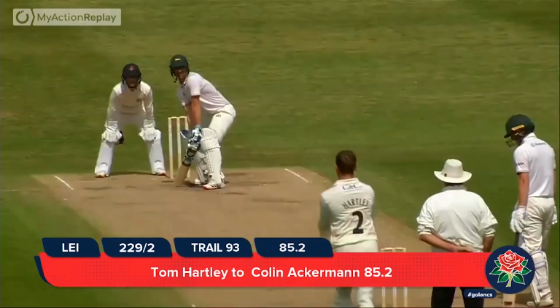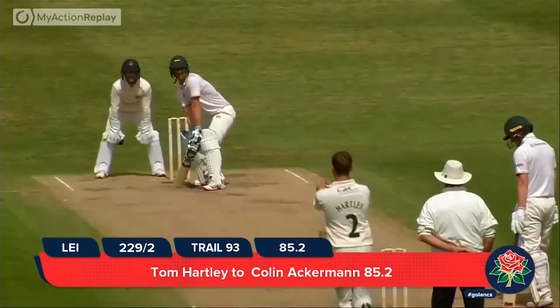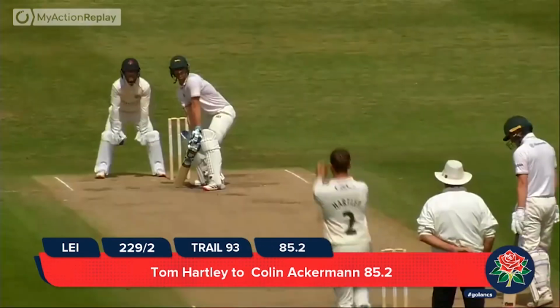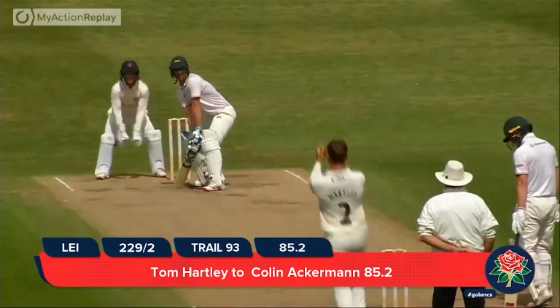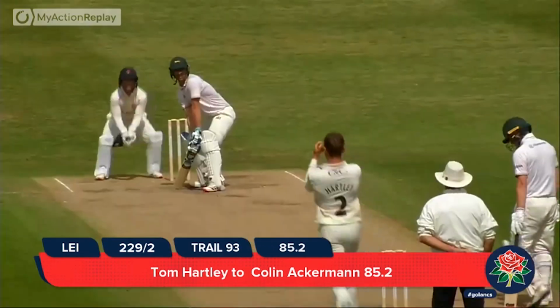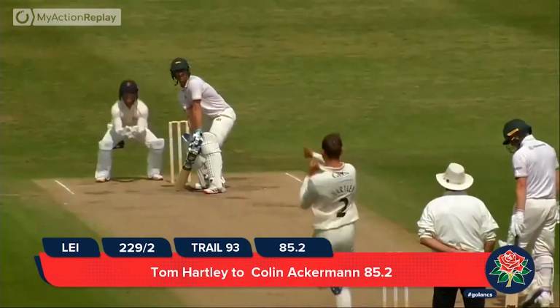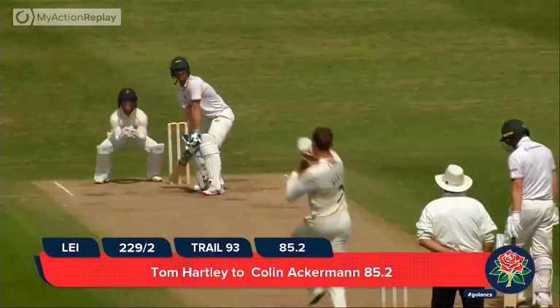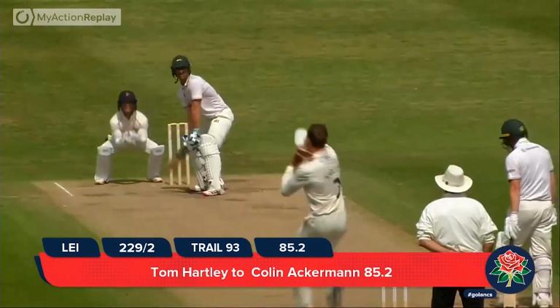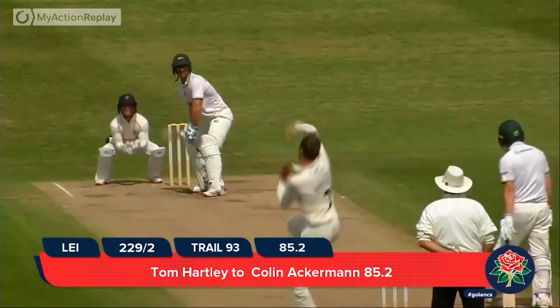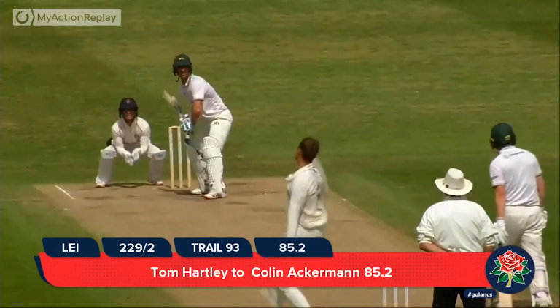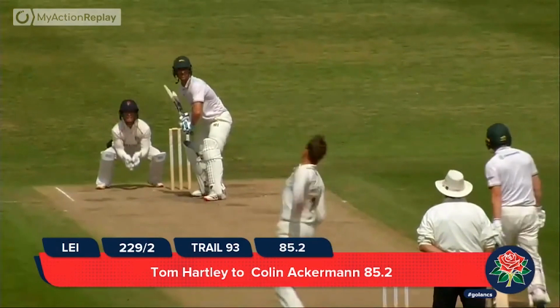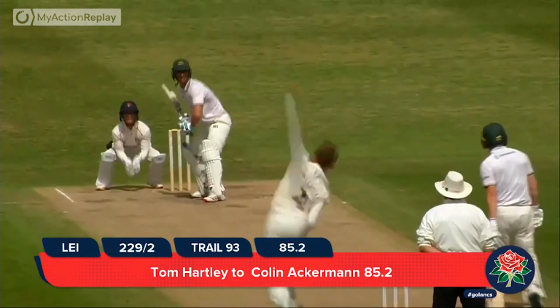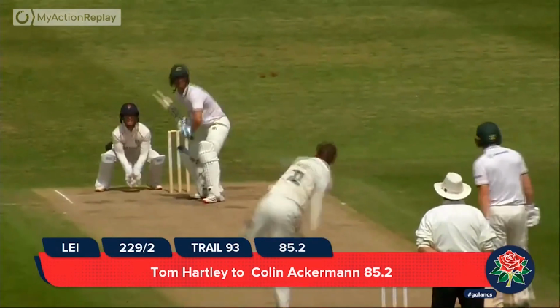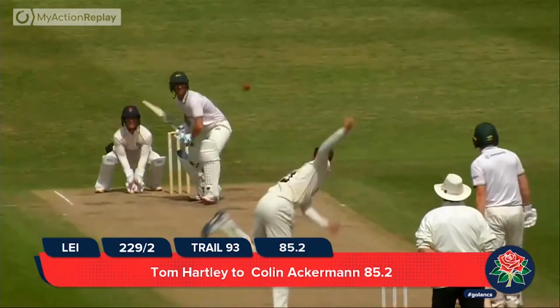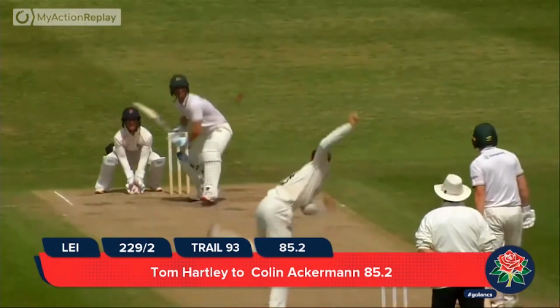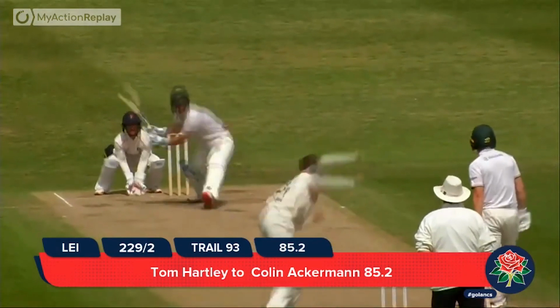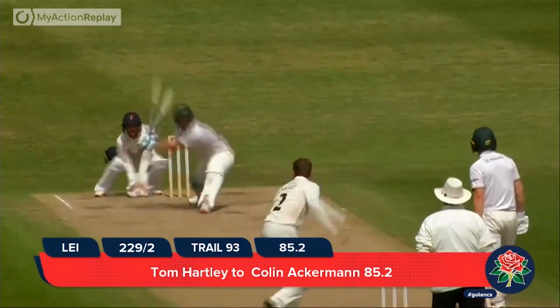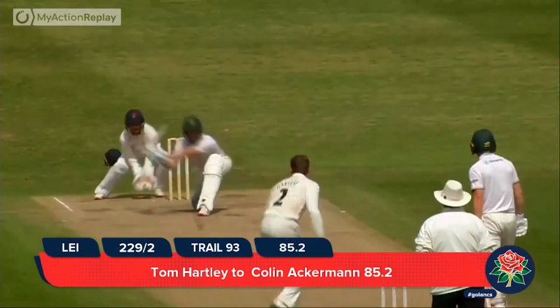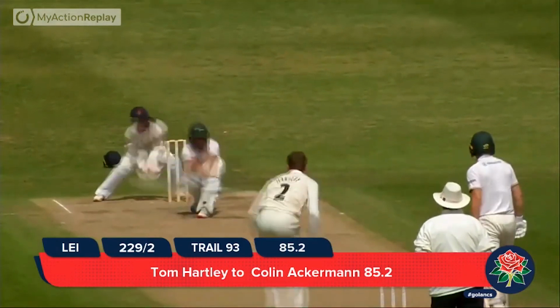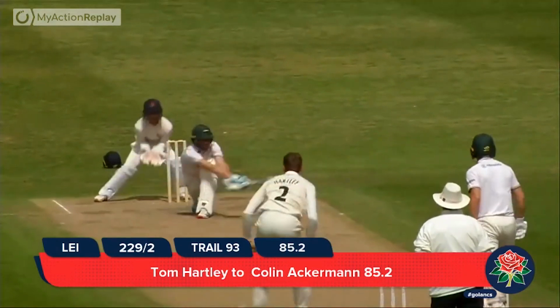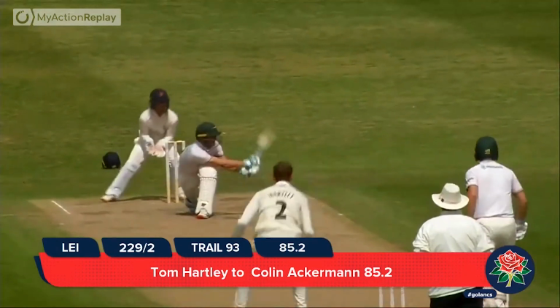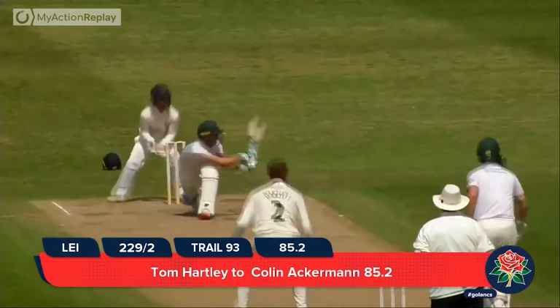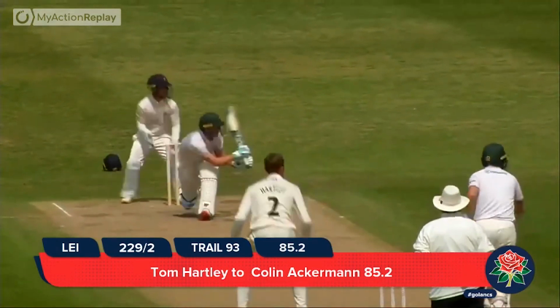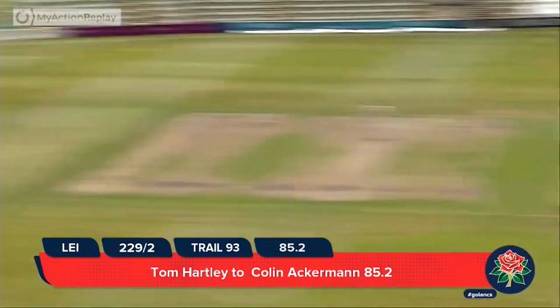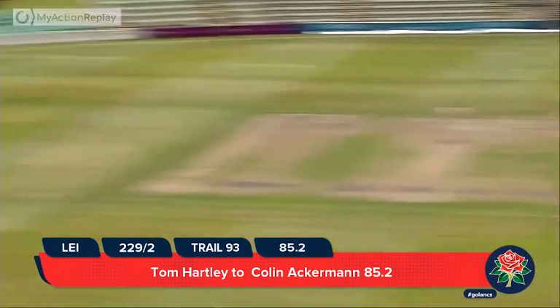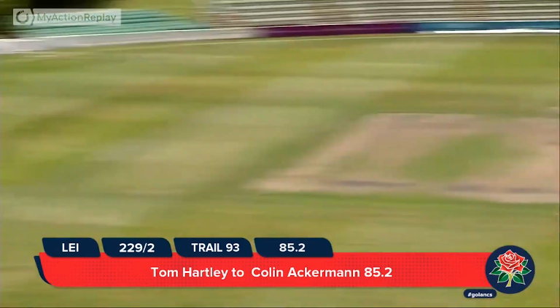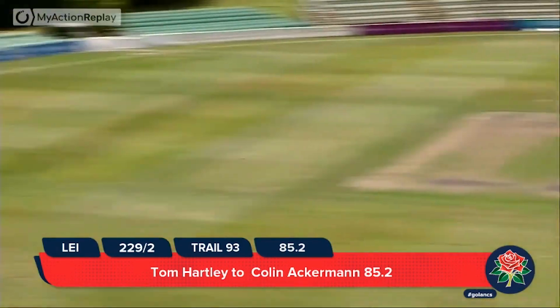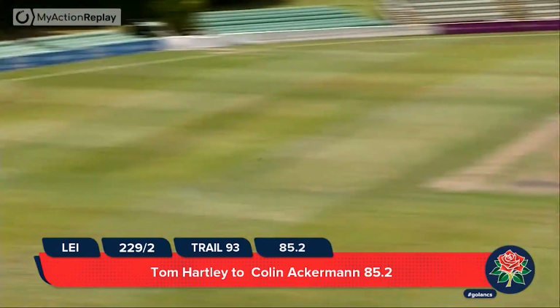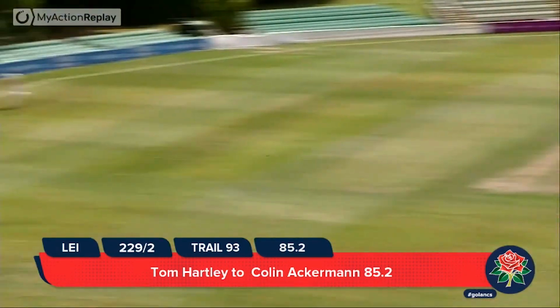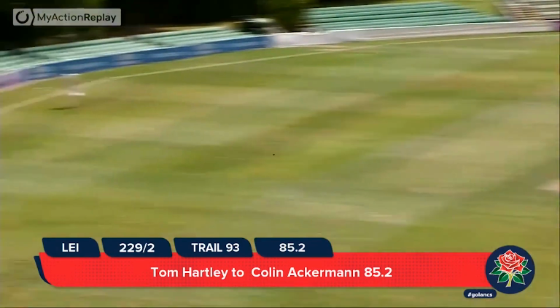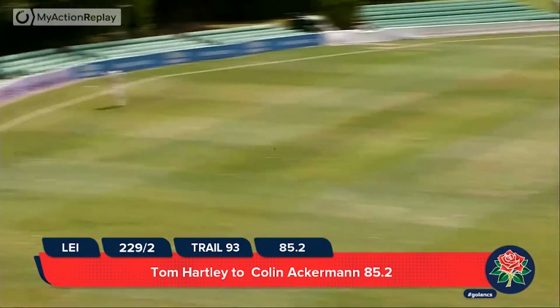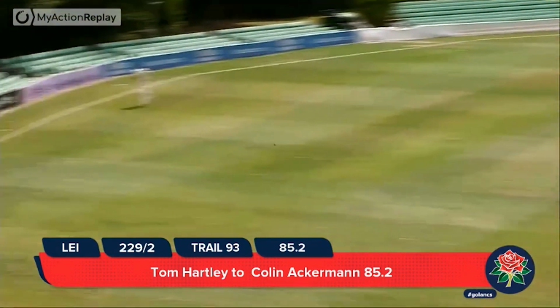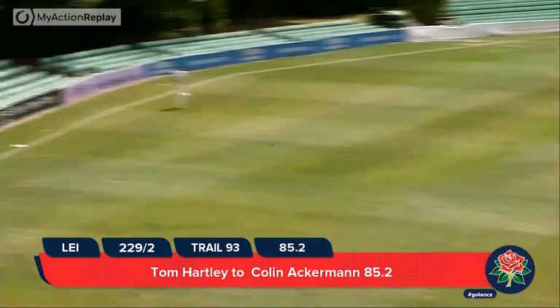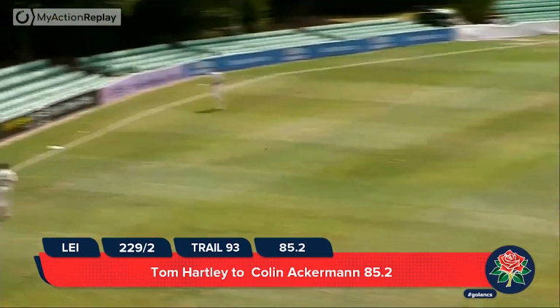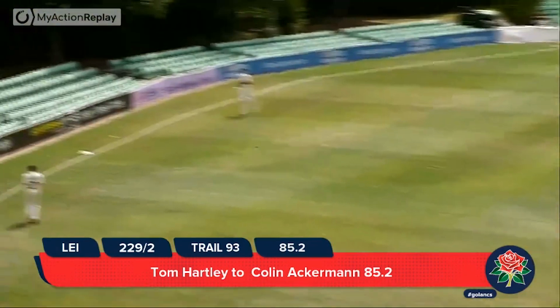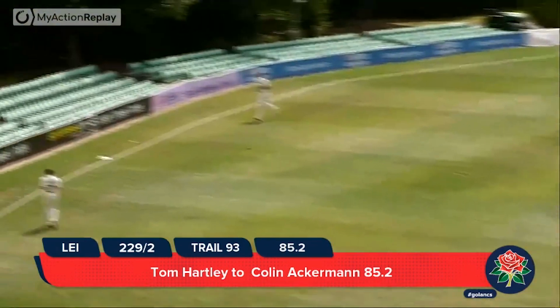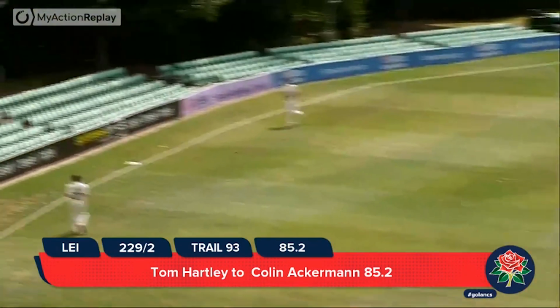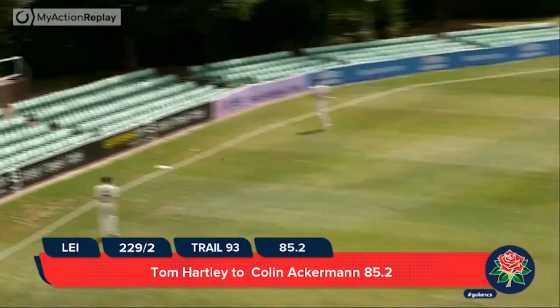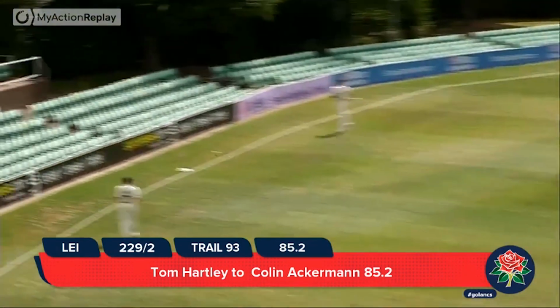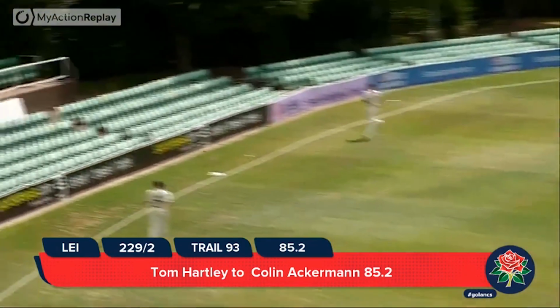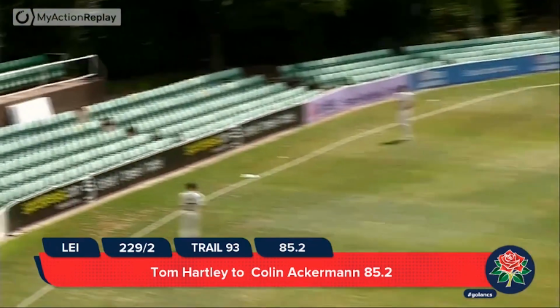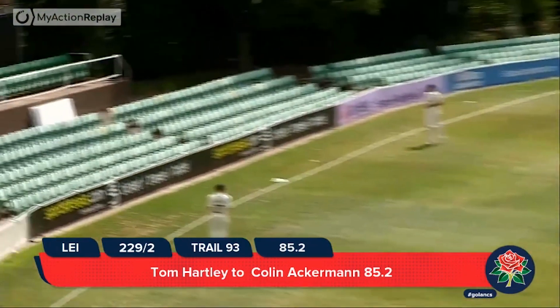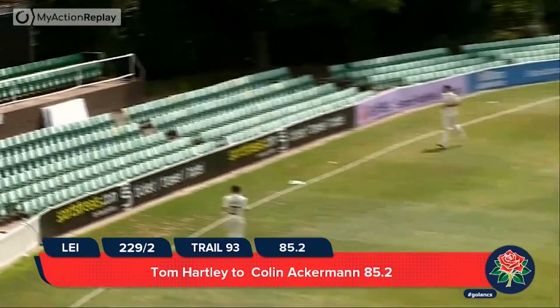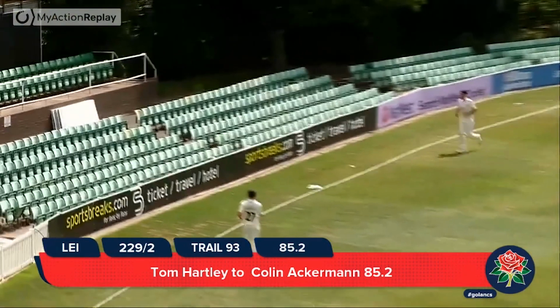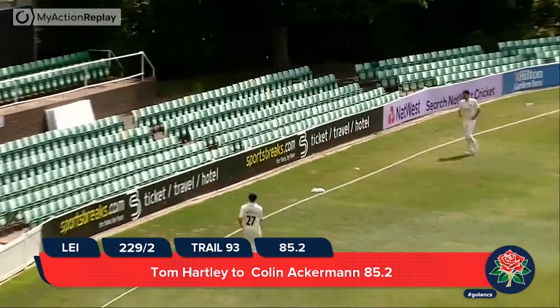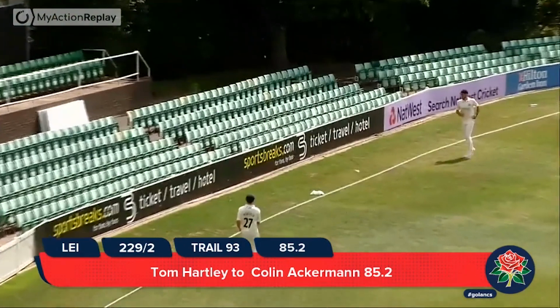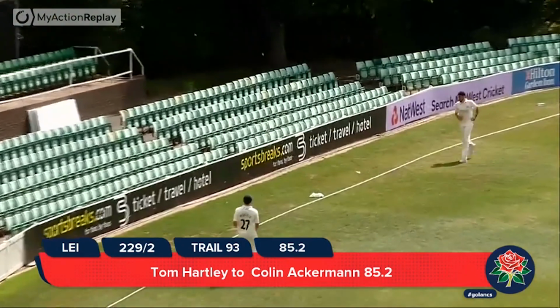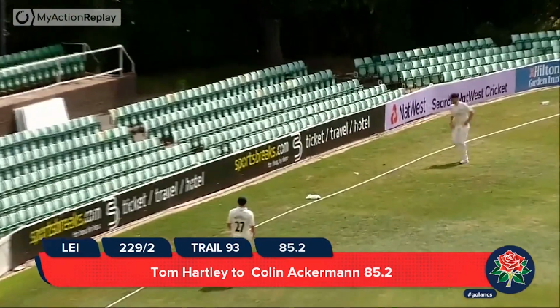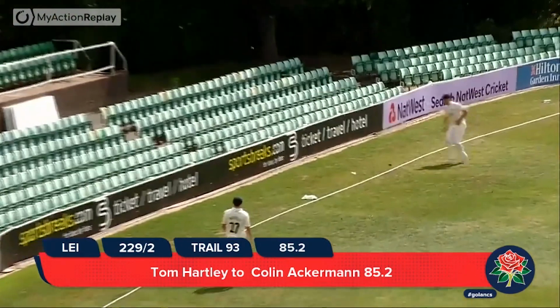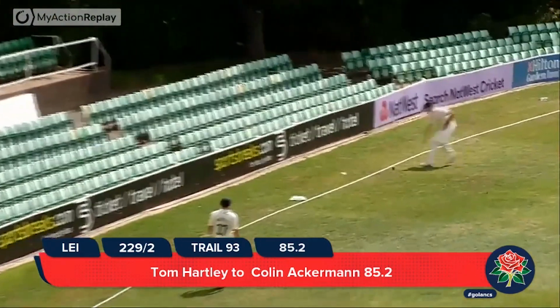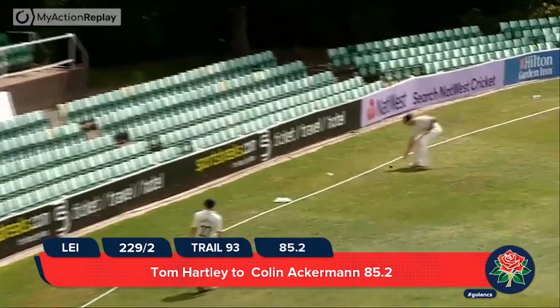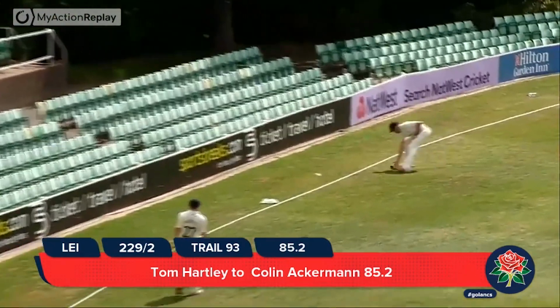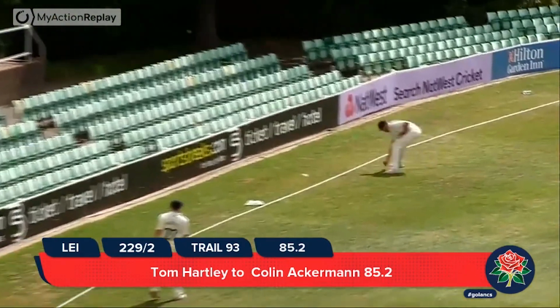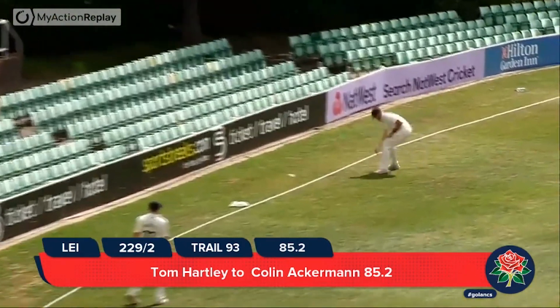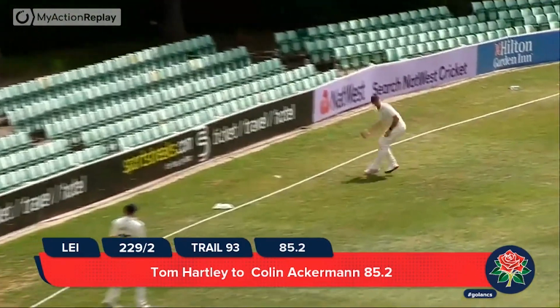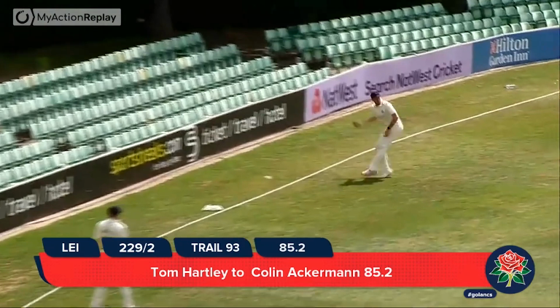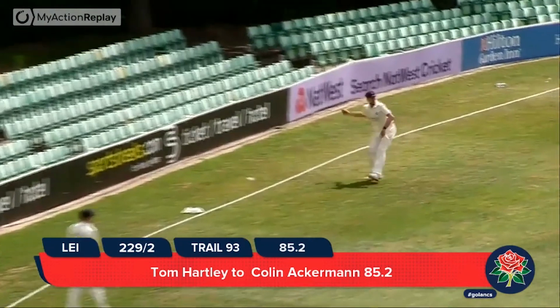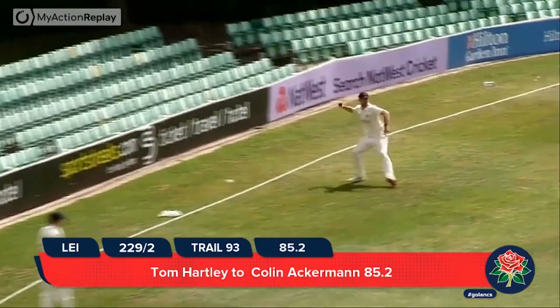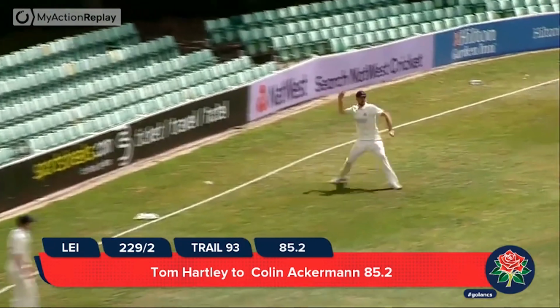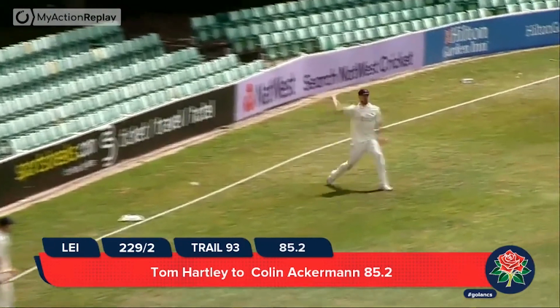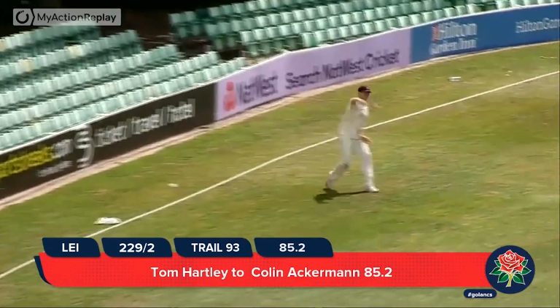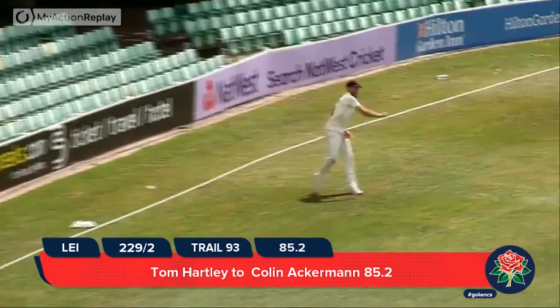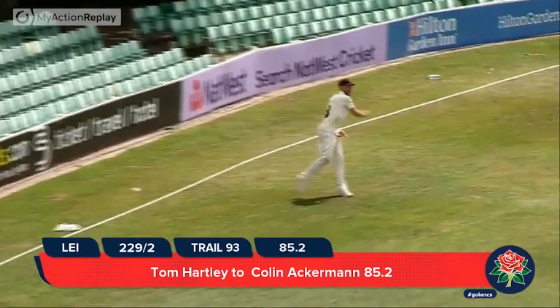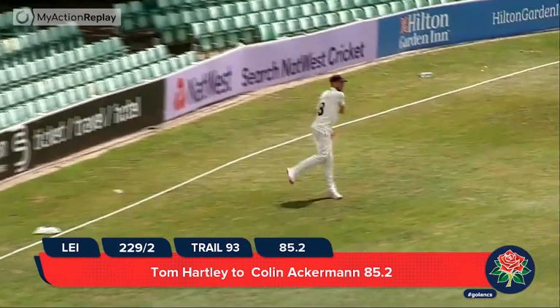Round the wicket comes Hartley and bowls, and it is swept — swept for four. We tore that one up quite nicely, didn't we?